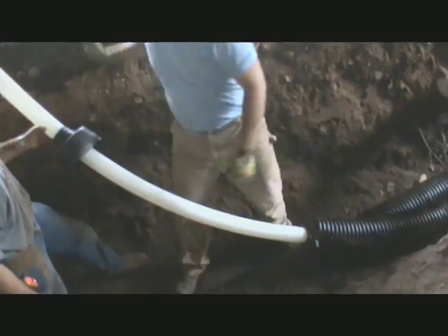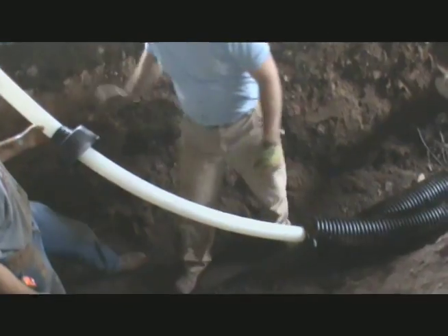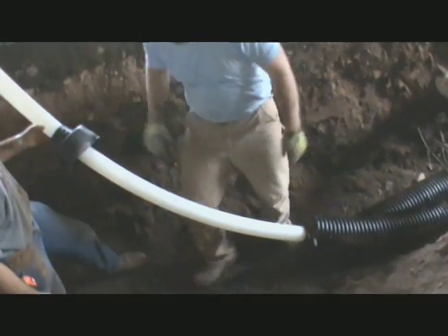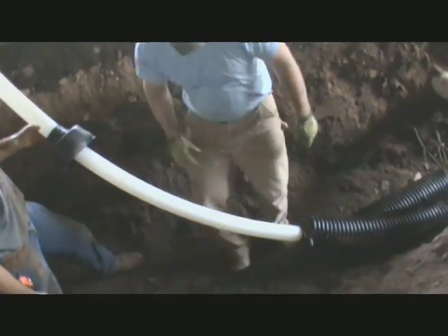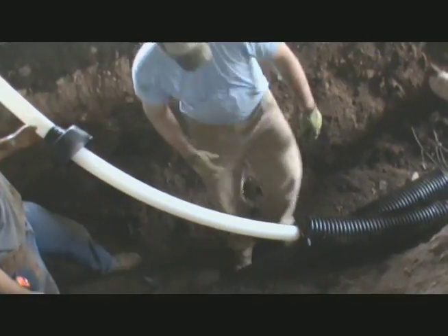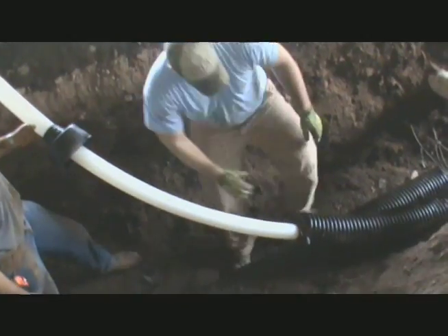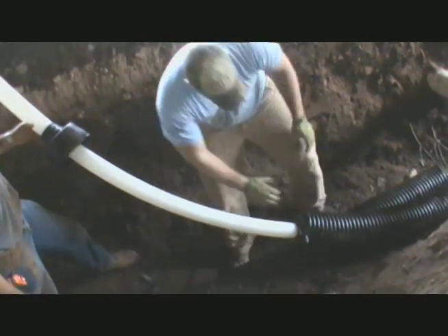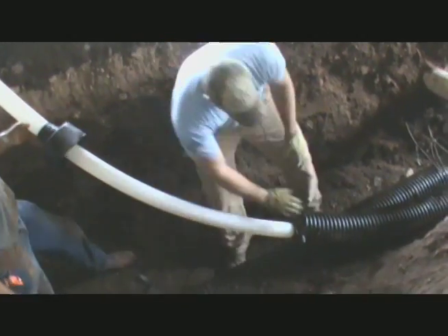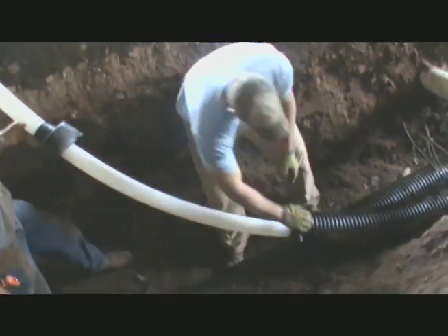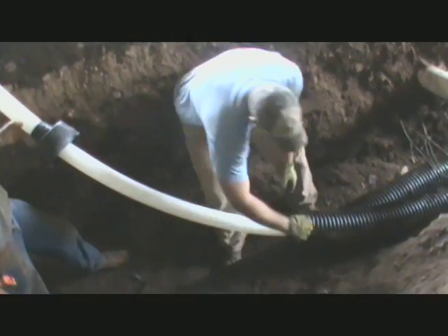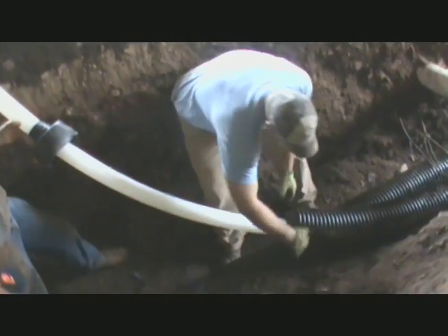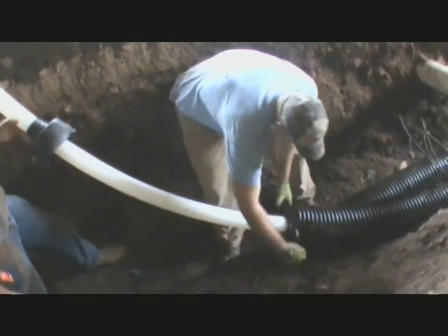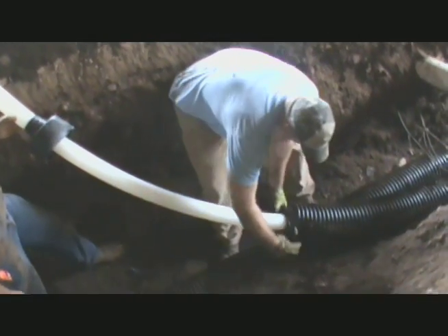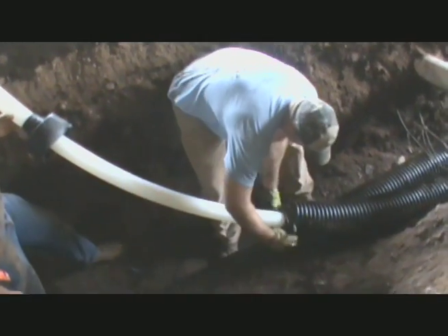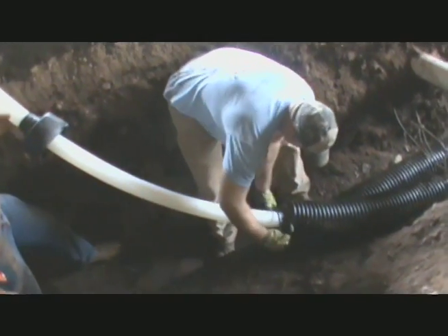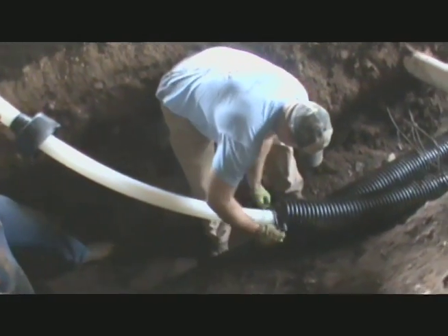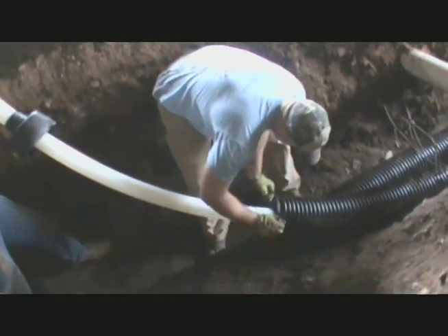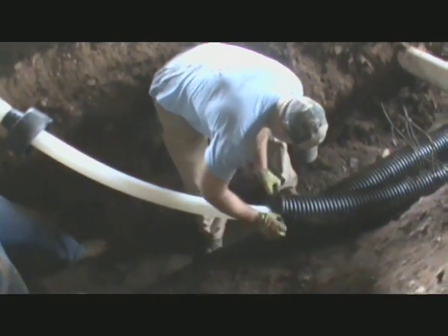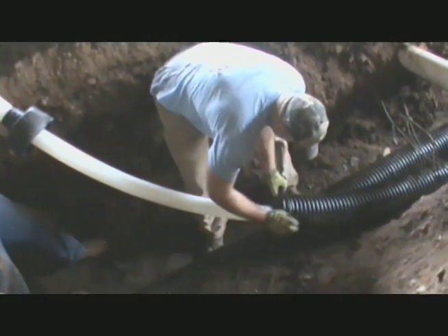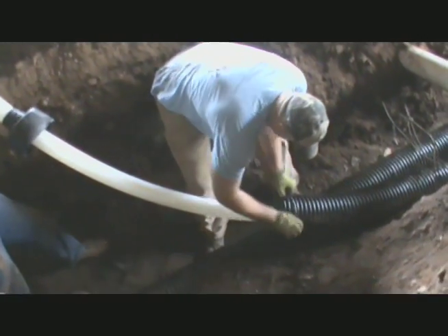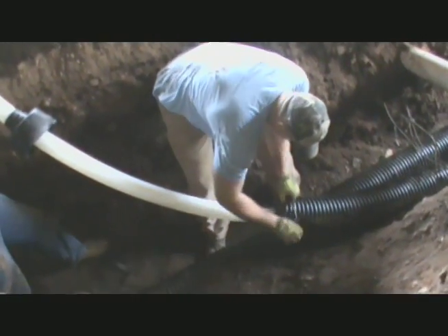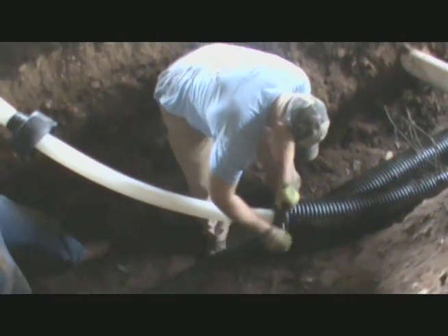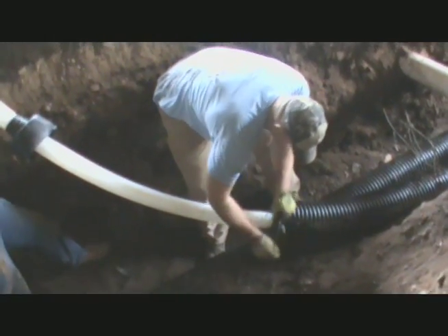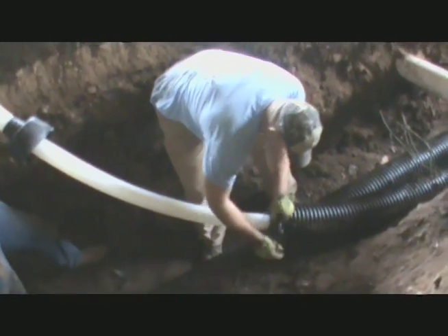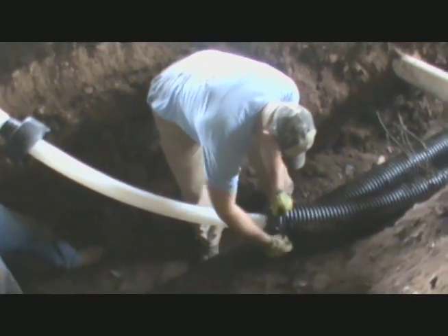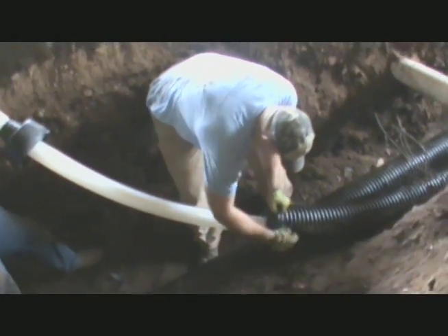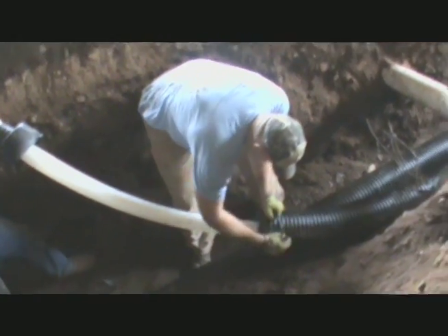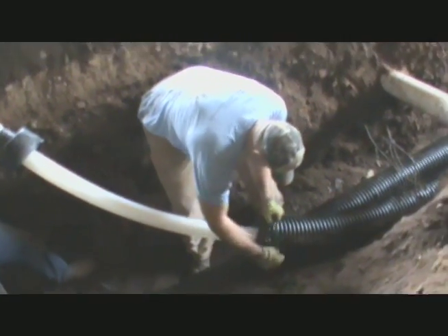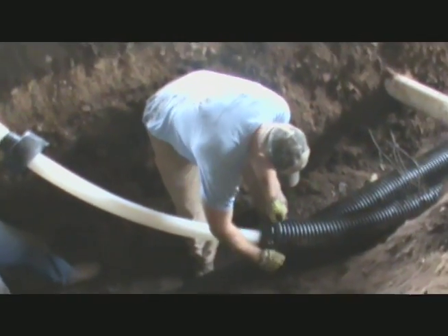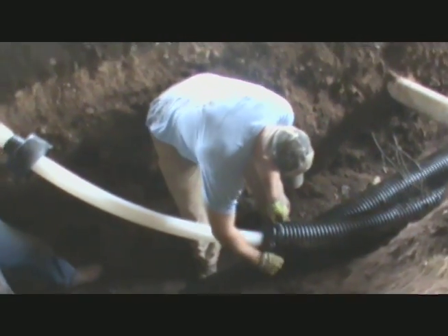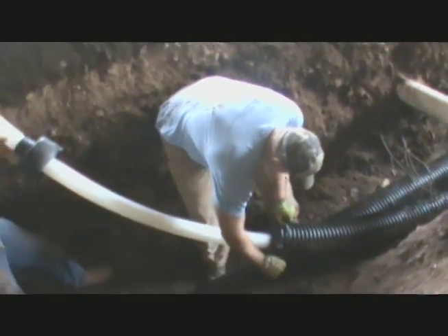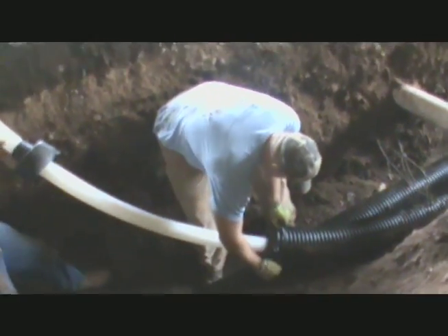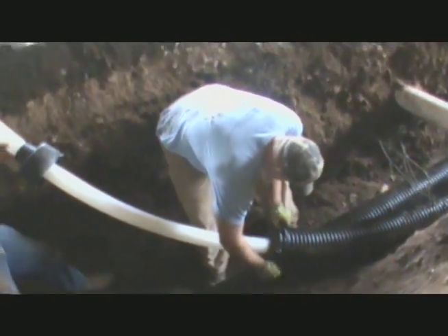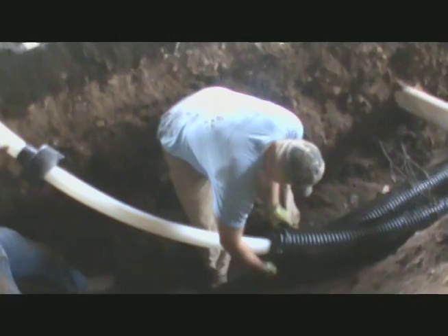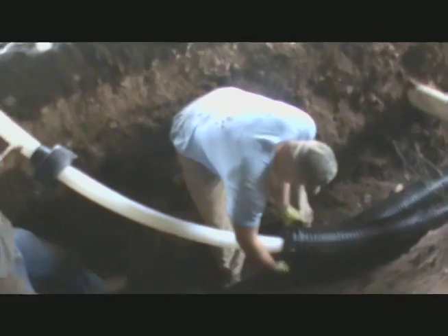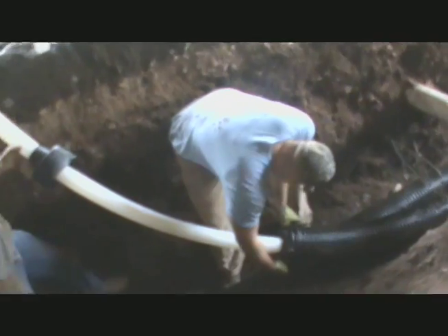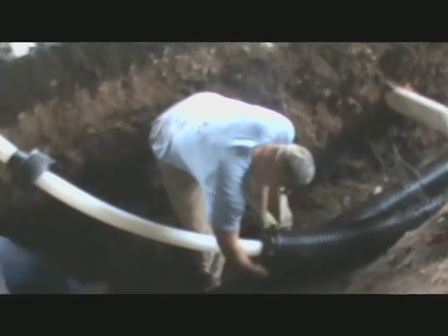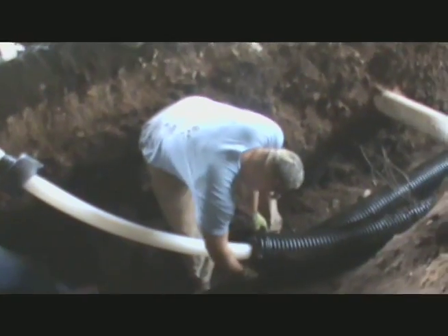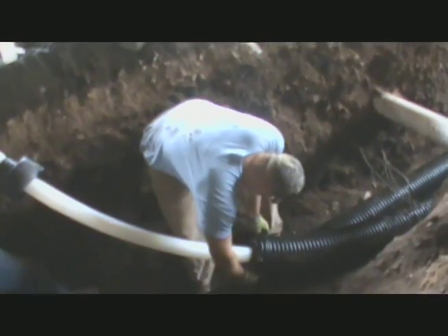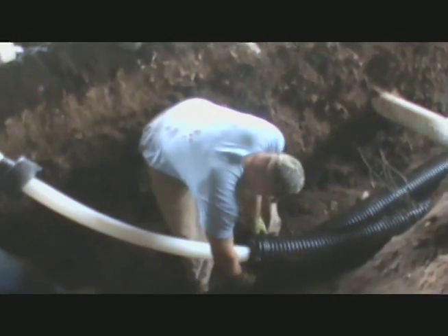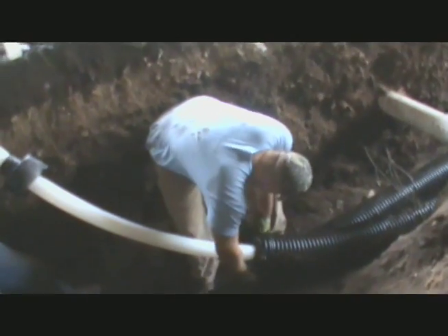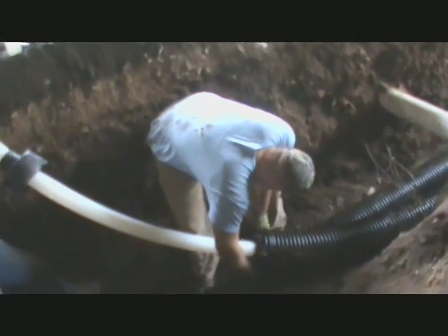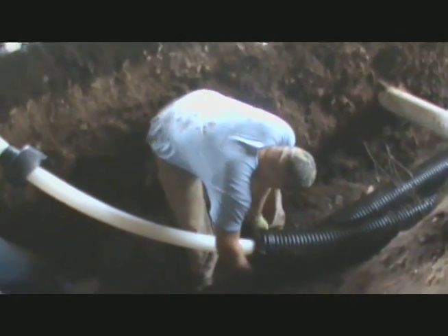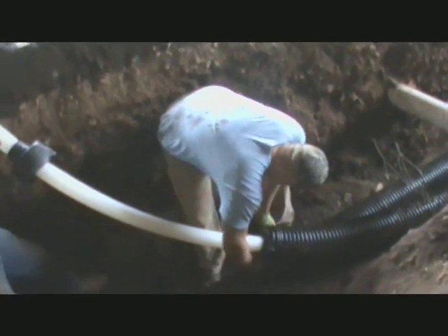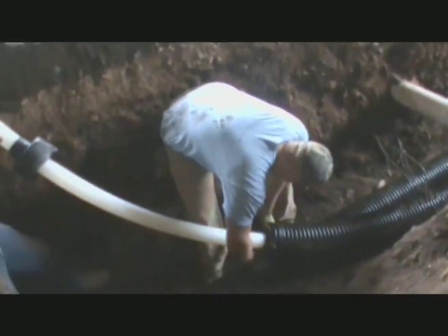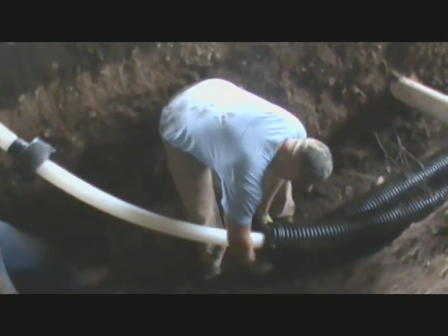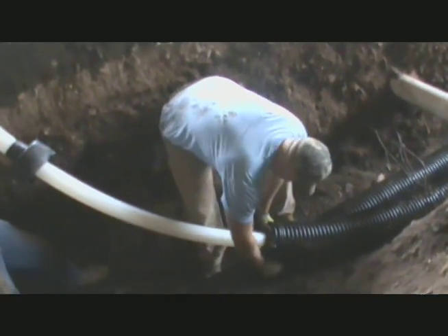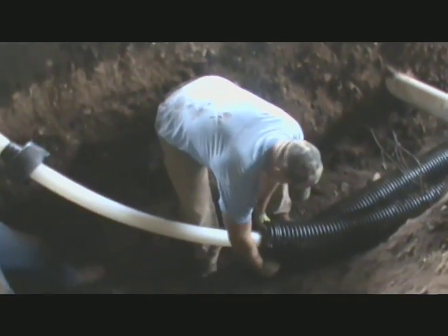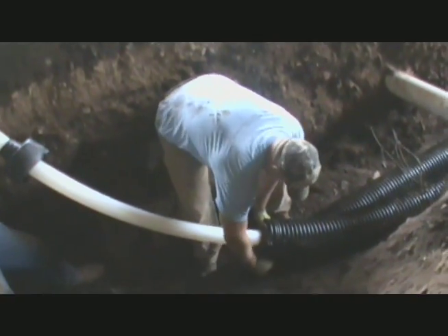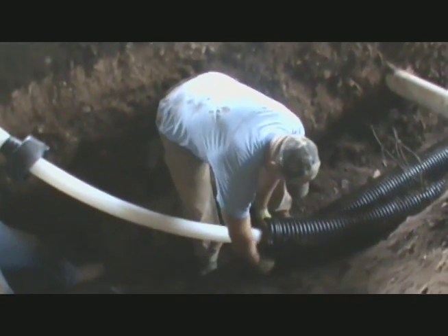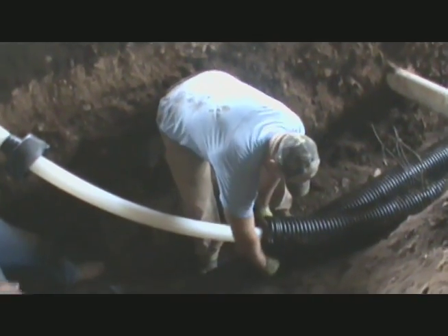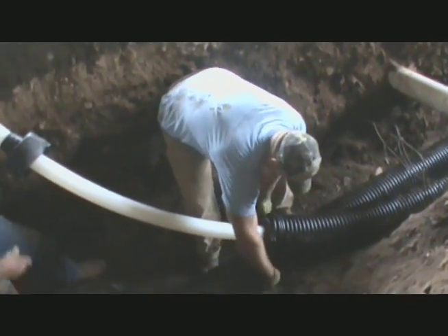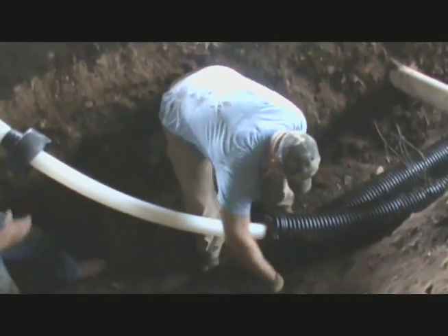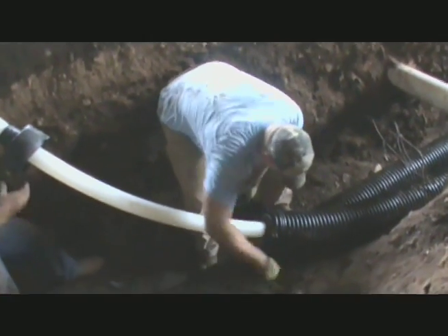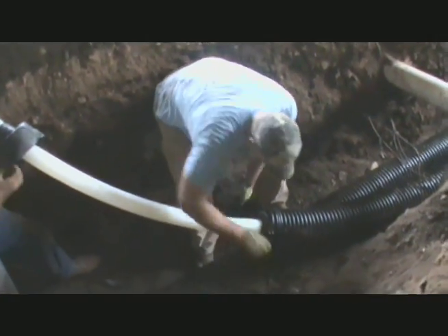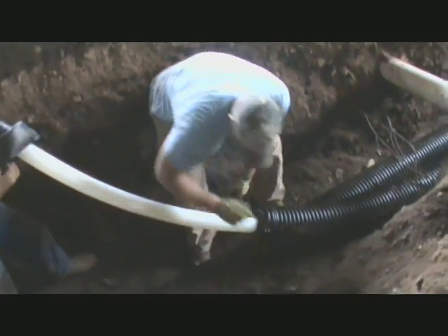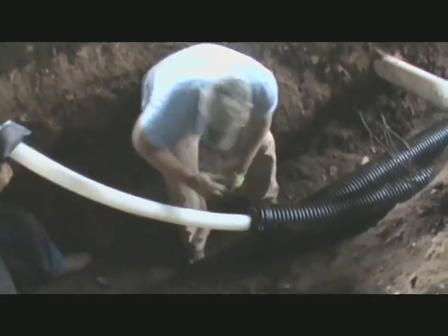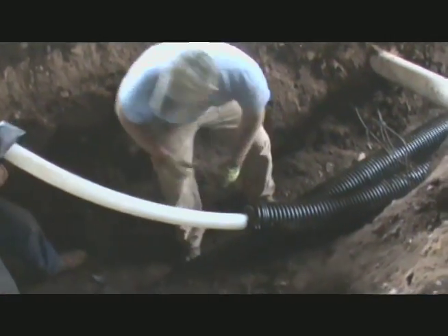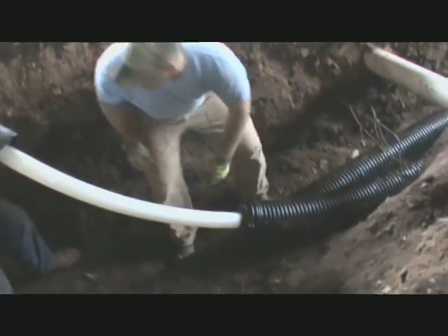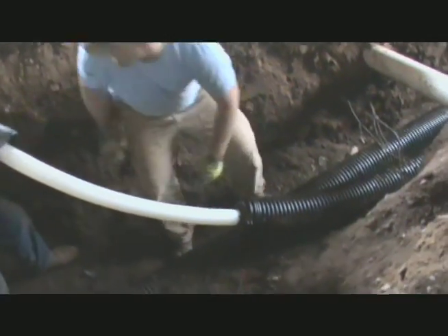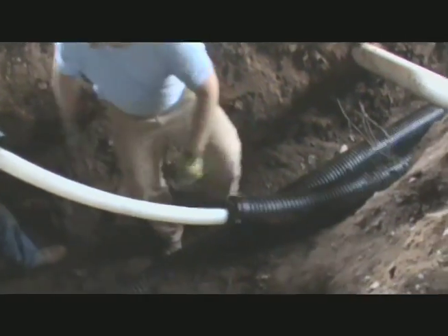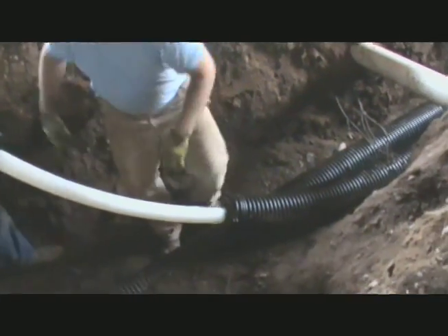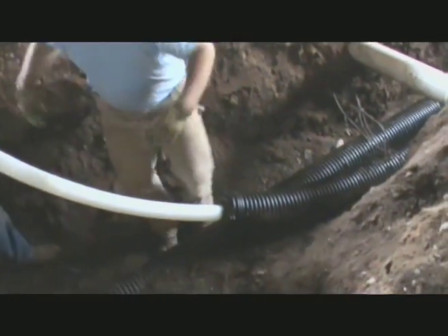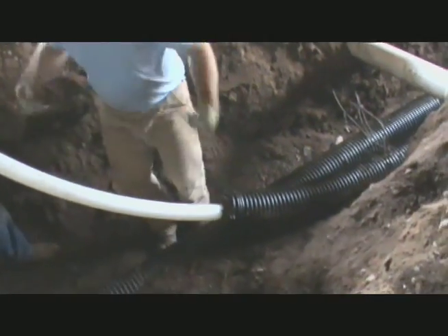From the end of the jacket, install the EPDM O-ring in the second groove just past the full corrugation peak.